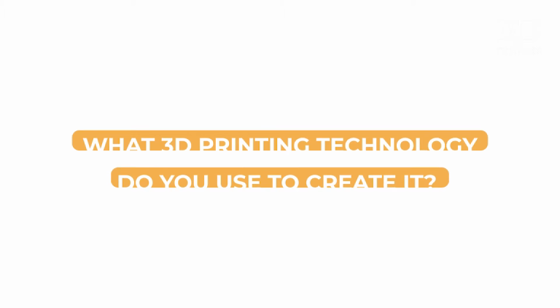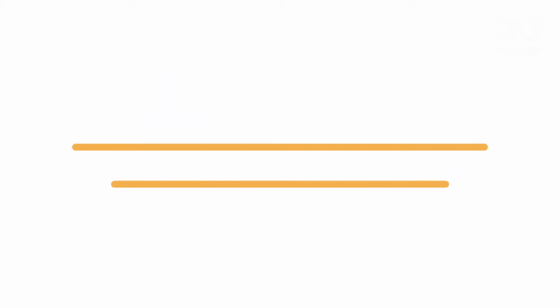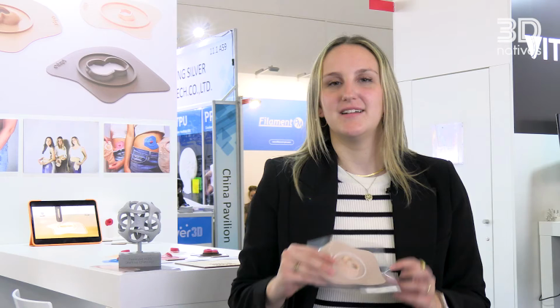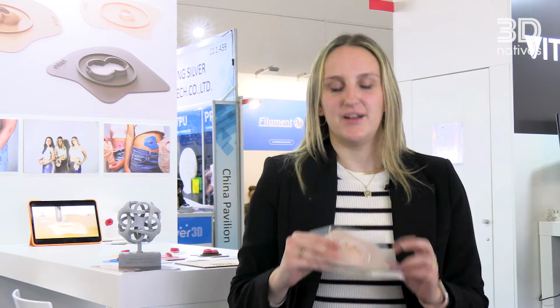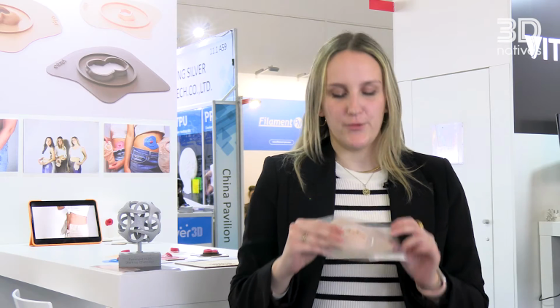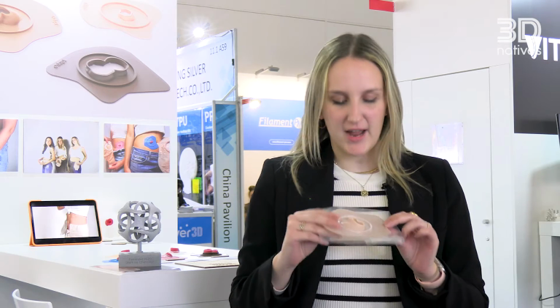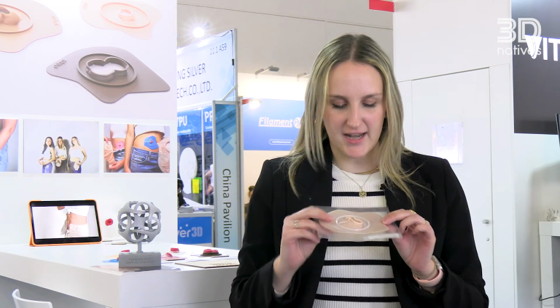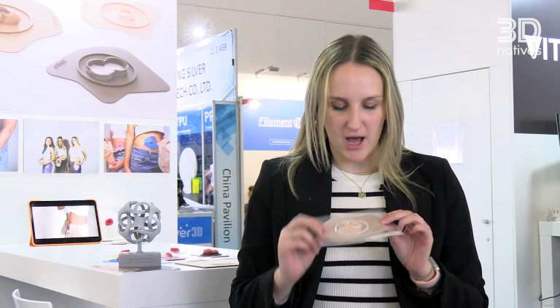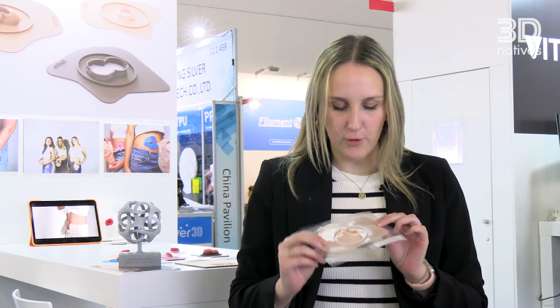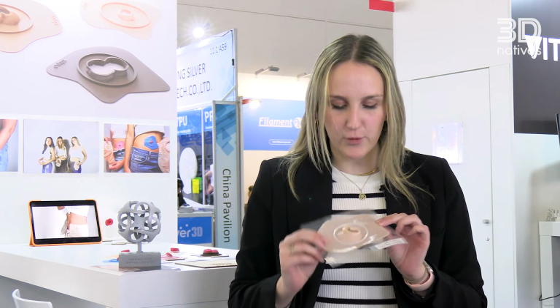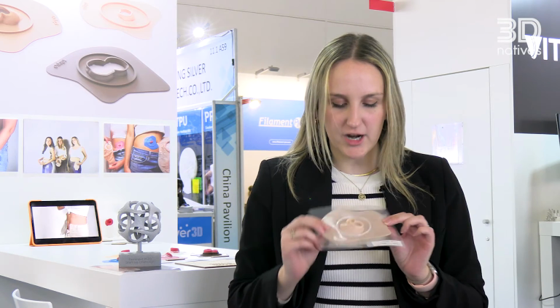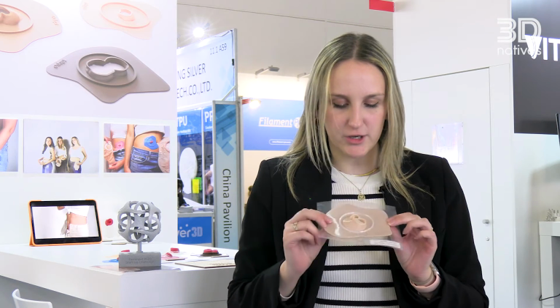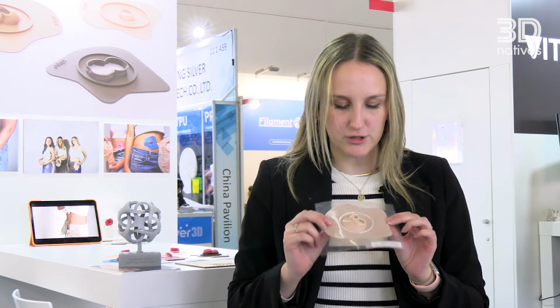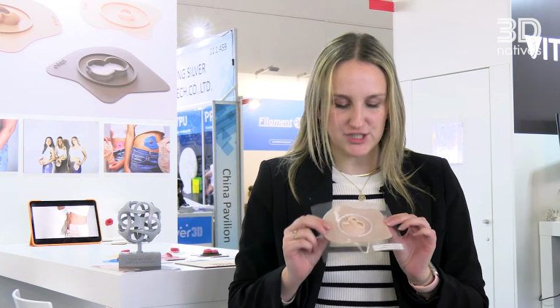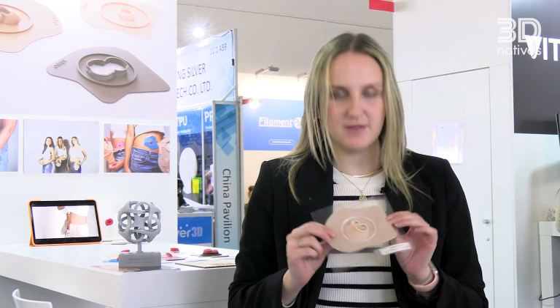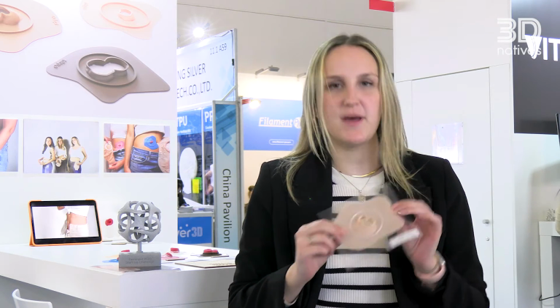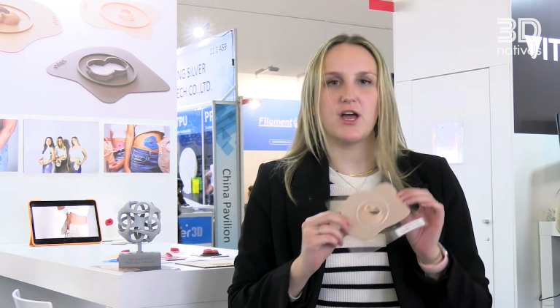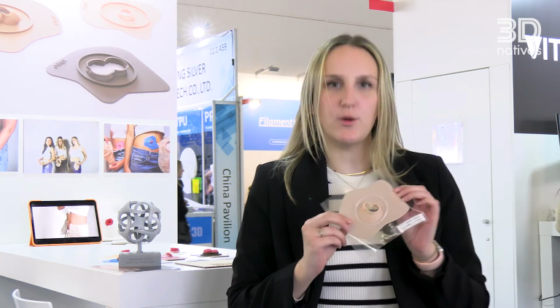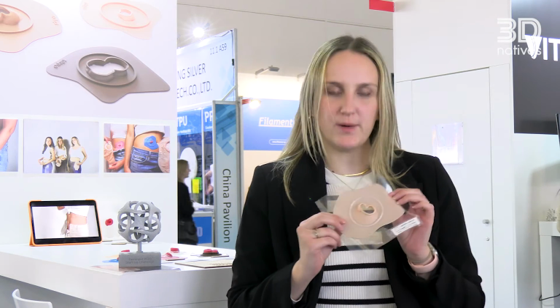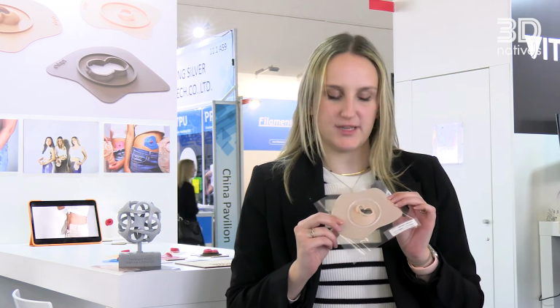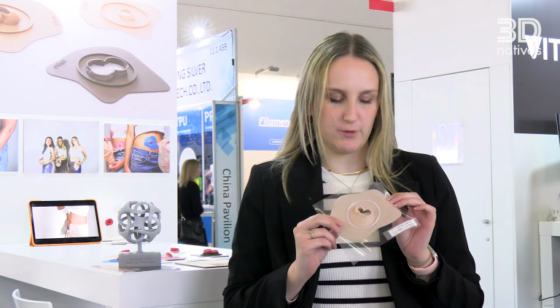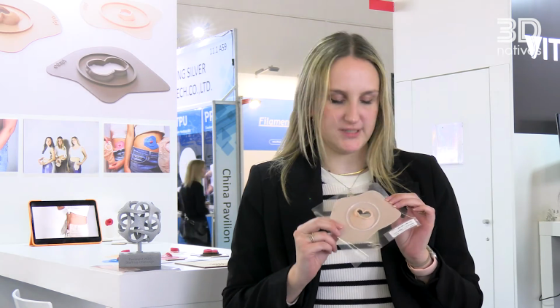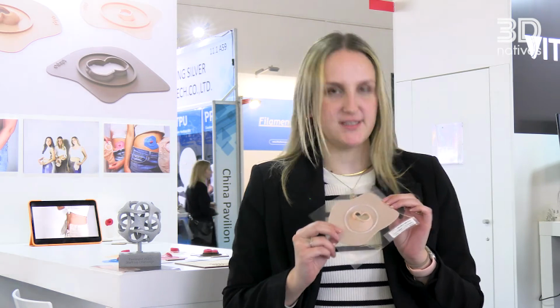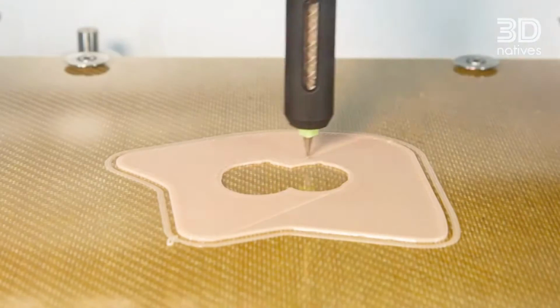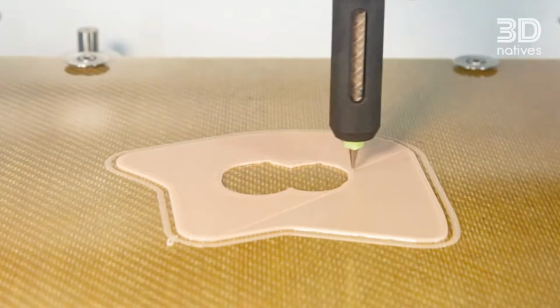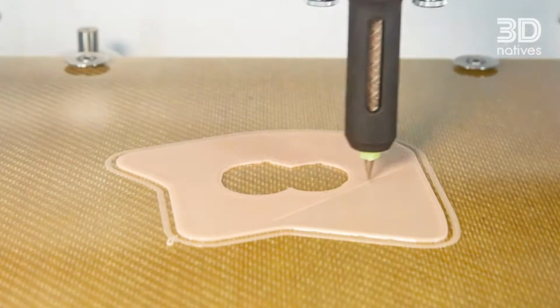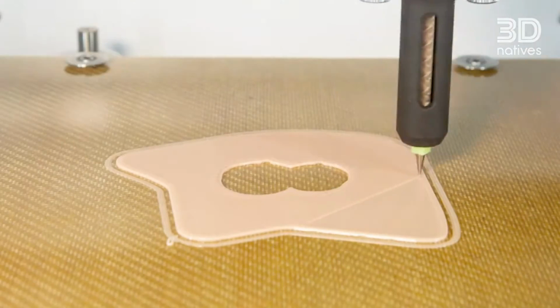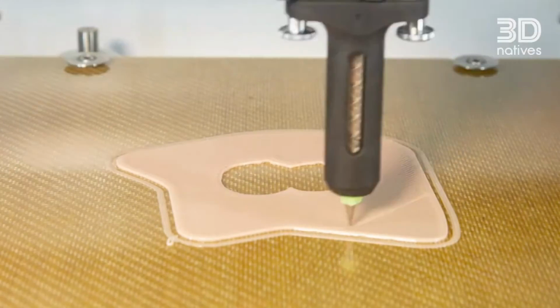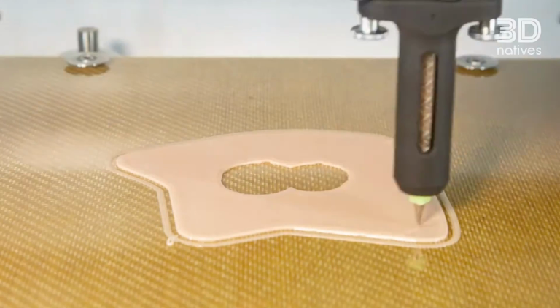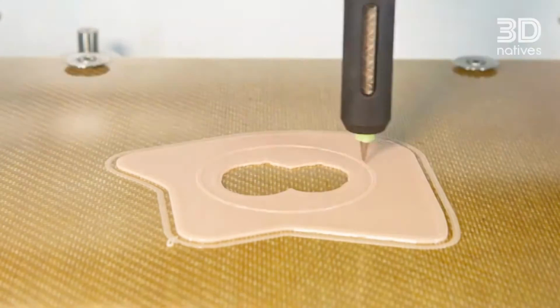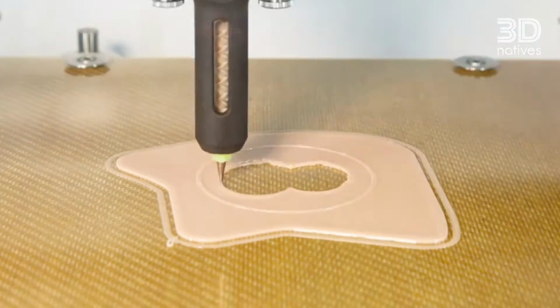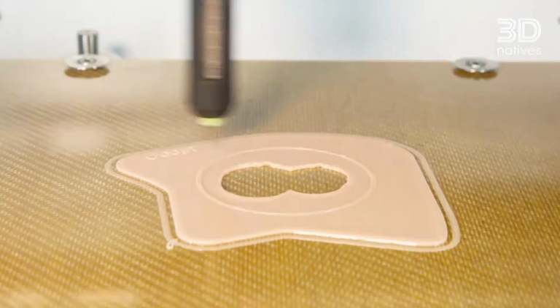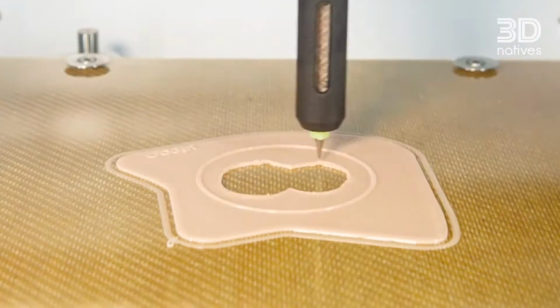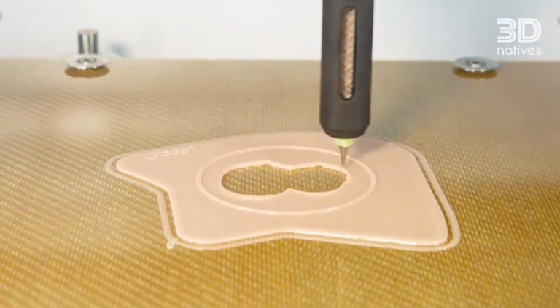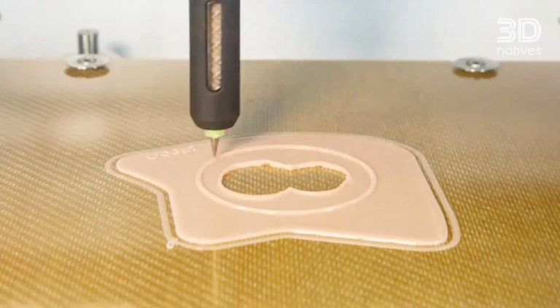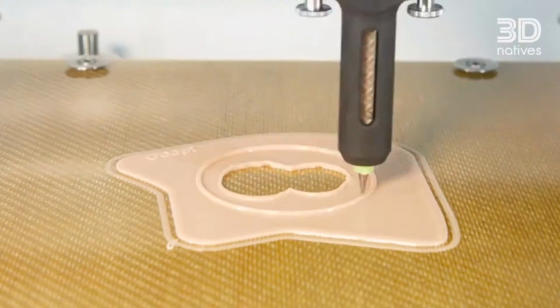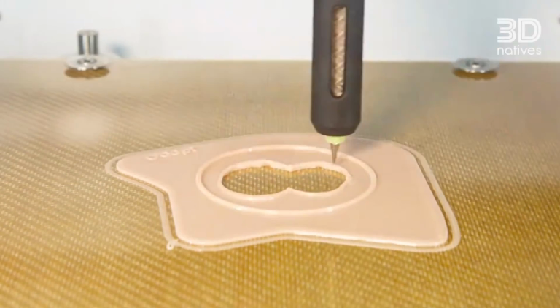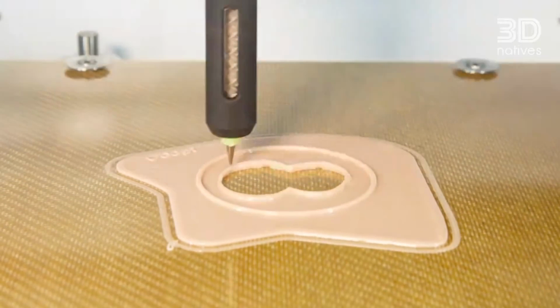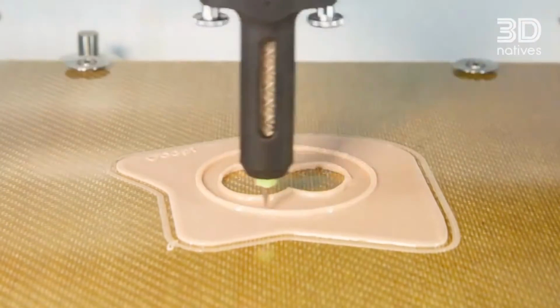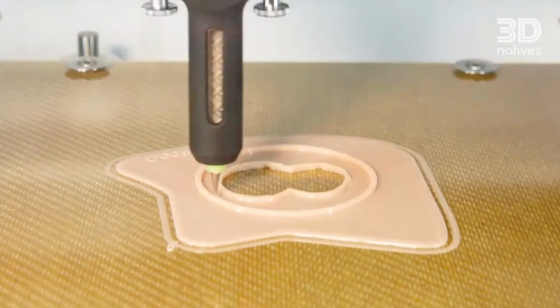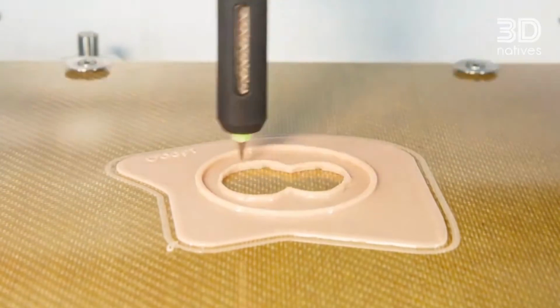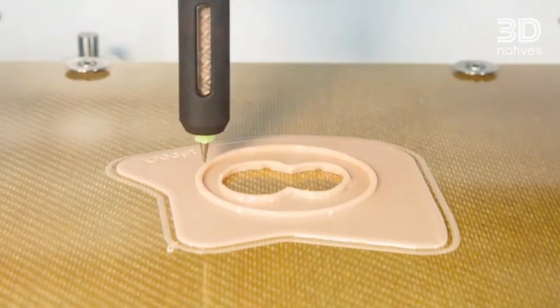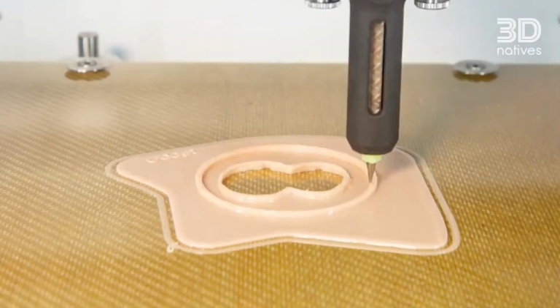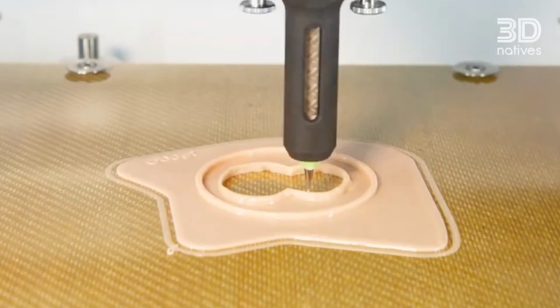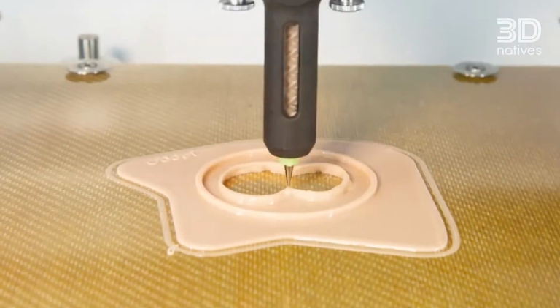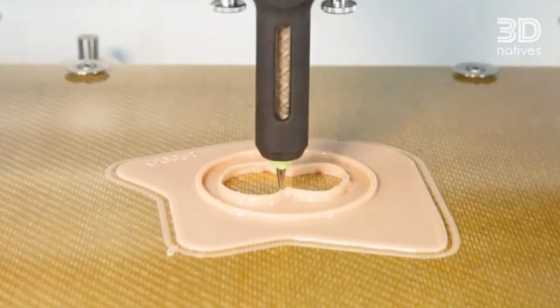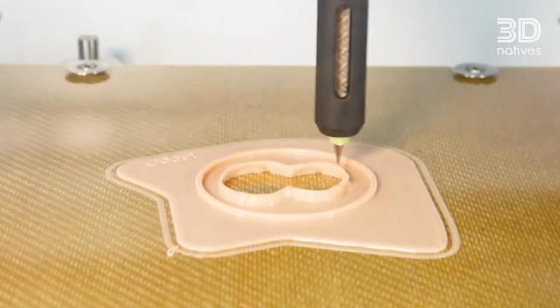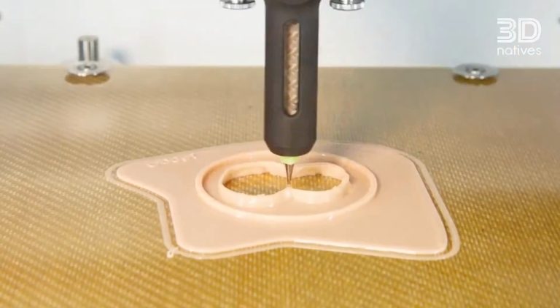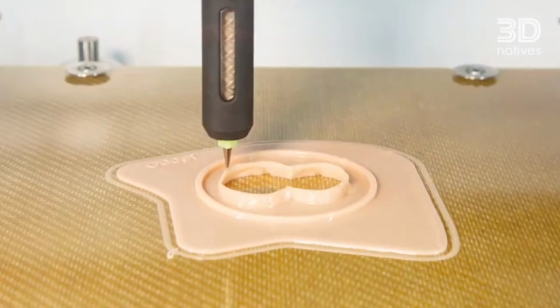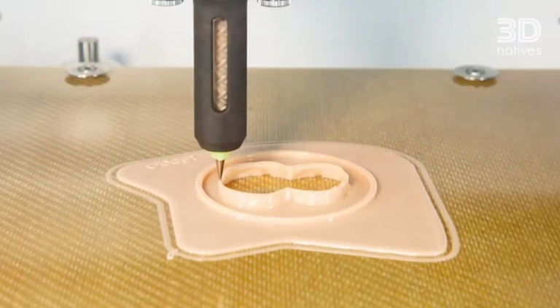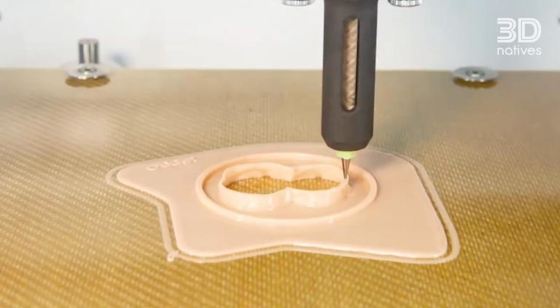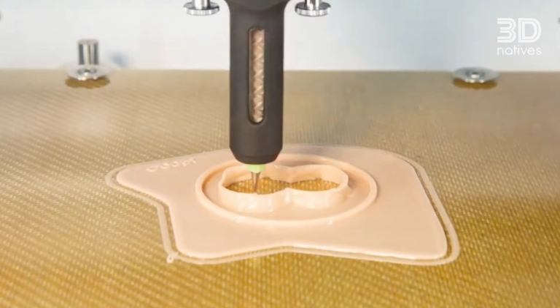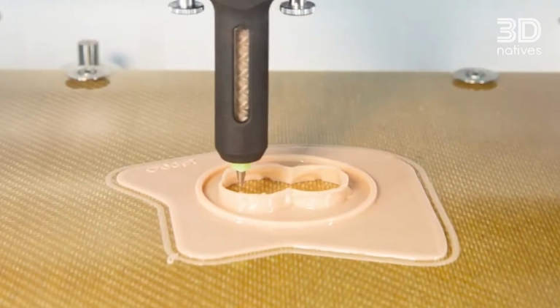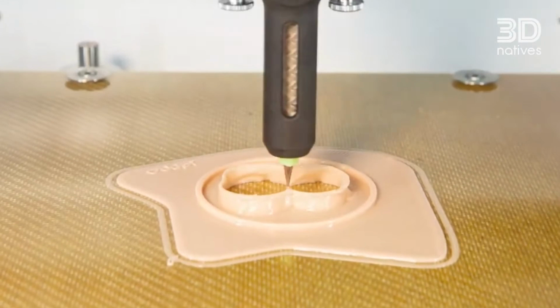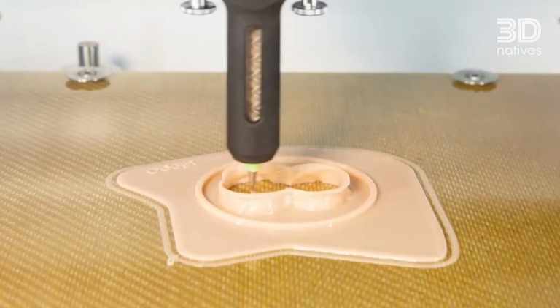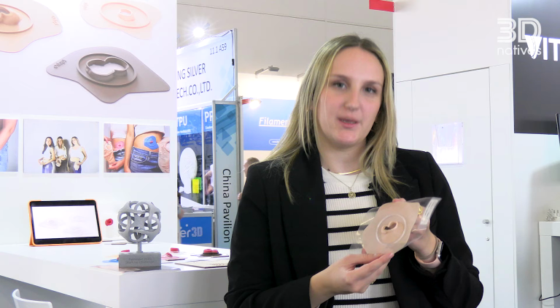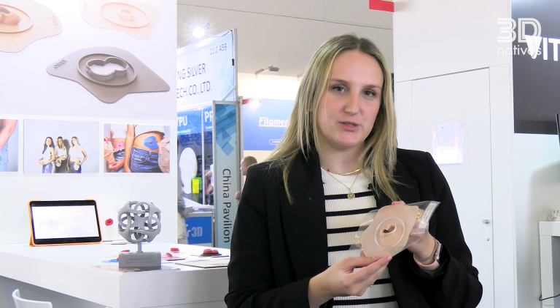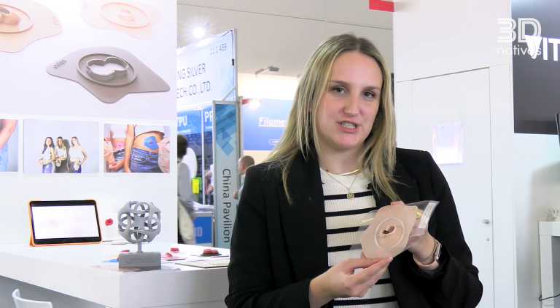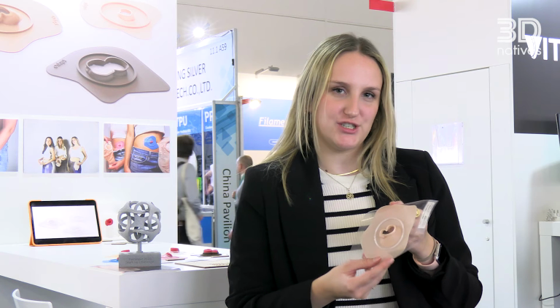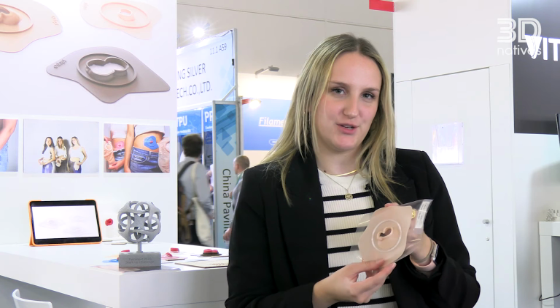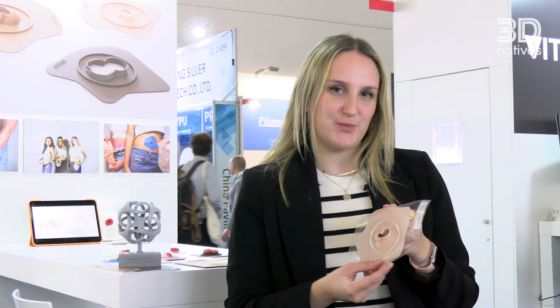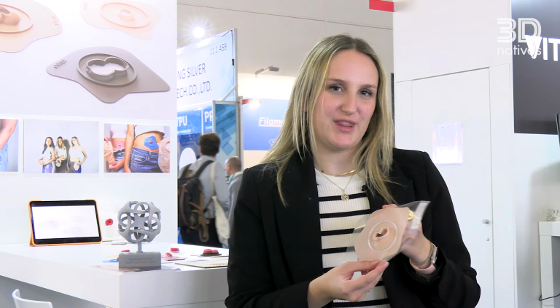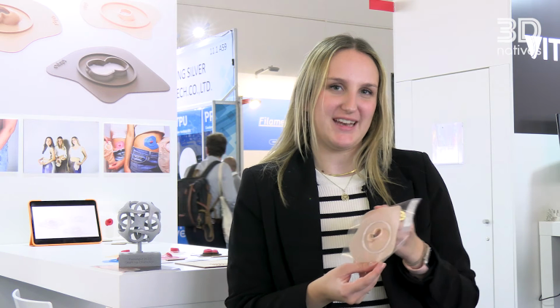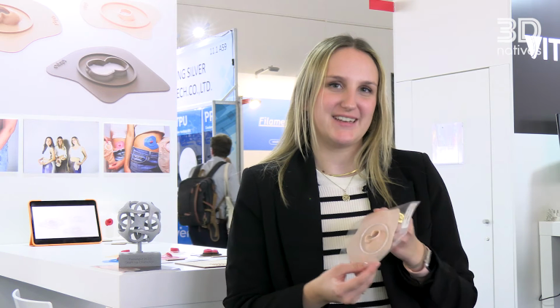Right now, we are using biocompatible silicone and we are printing this in liquid deposition modeling.